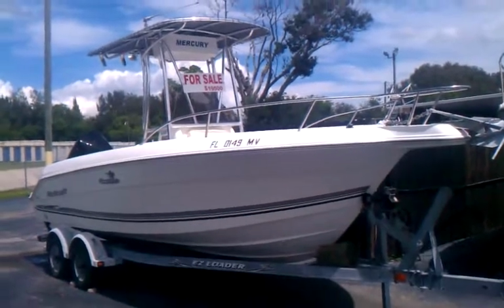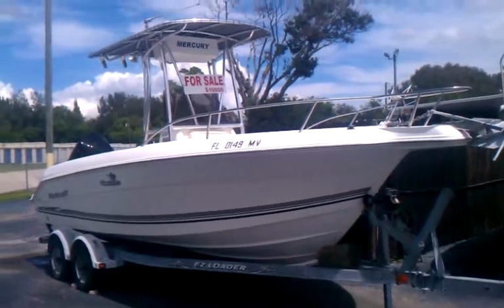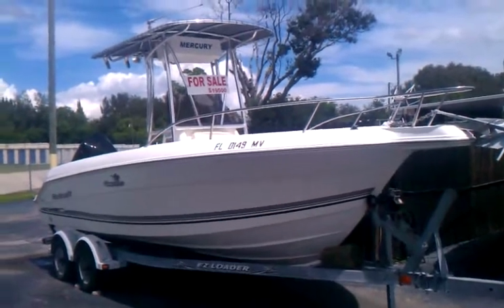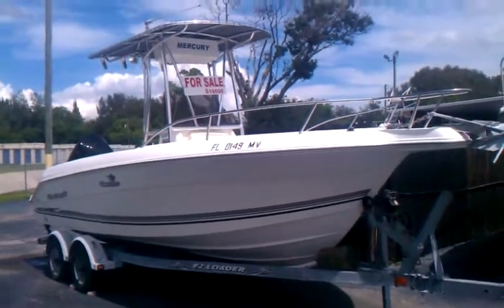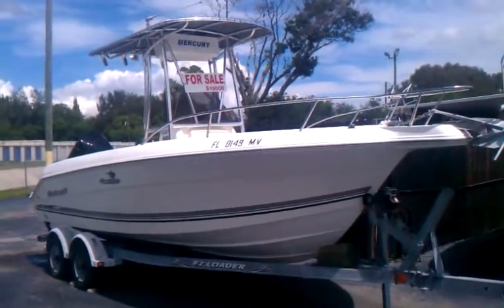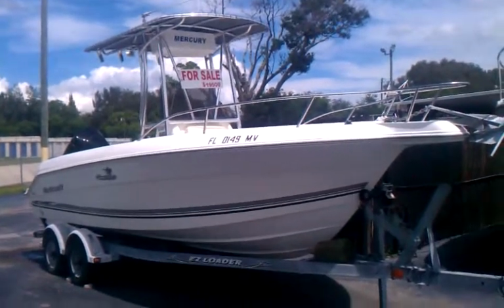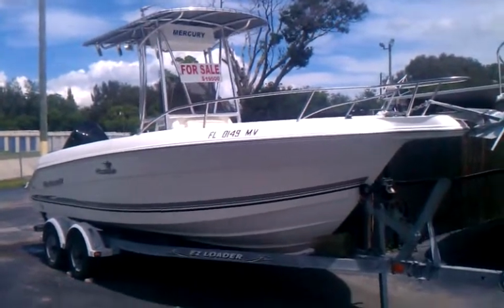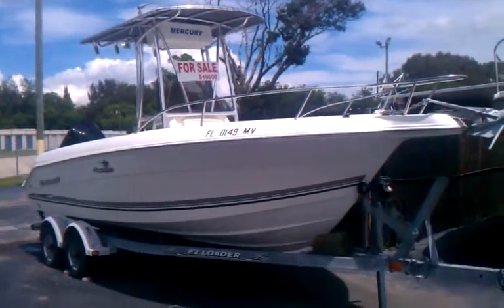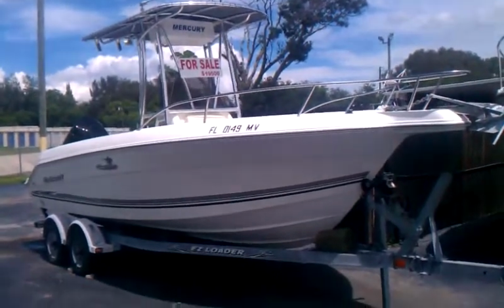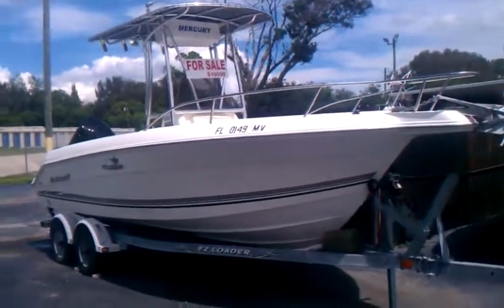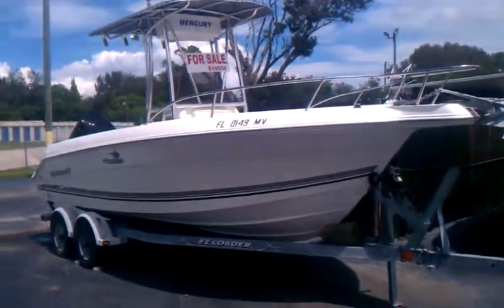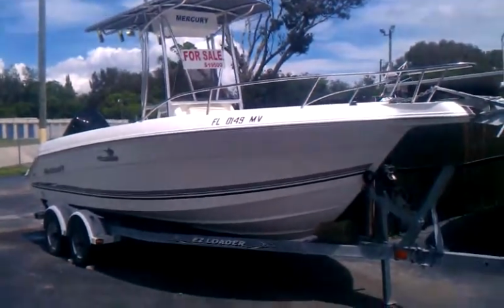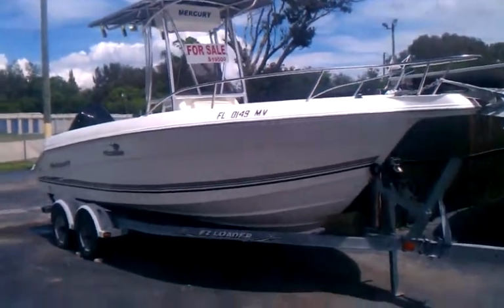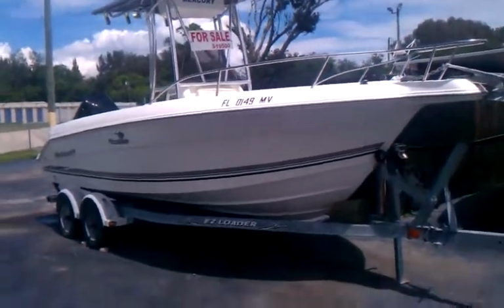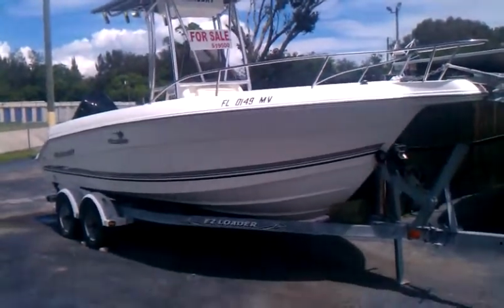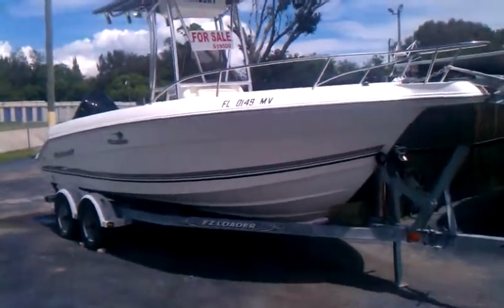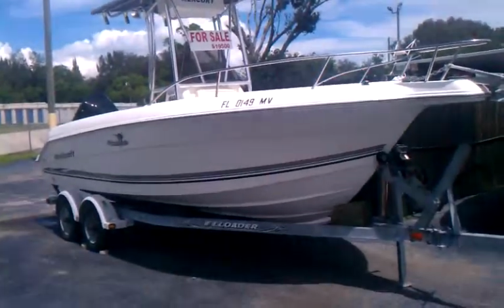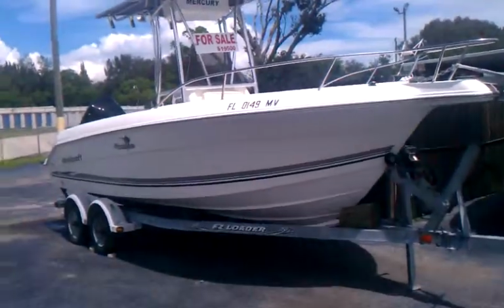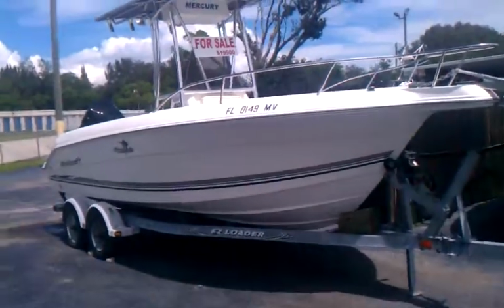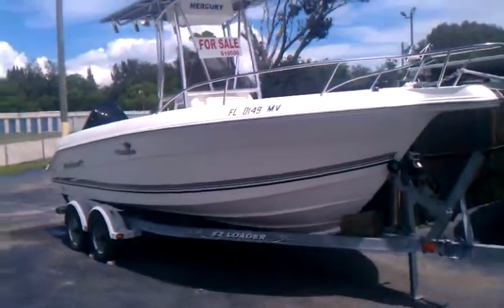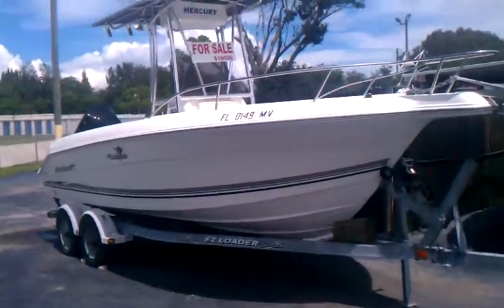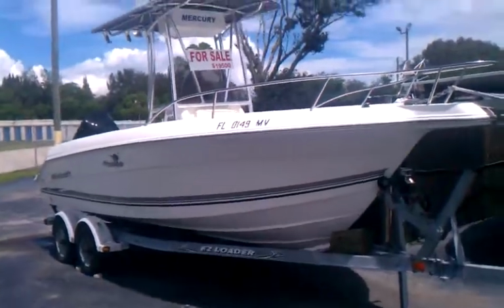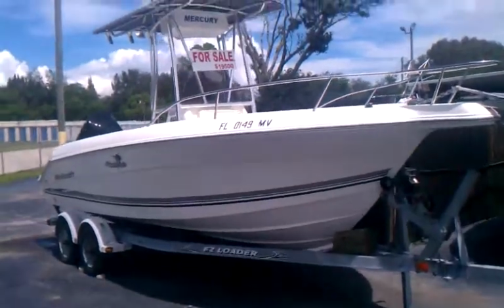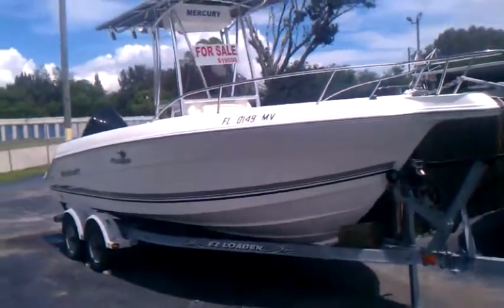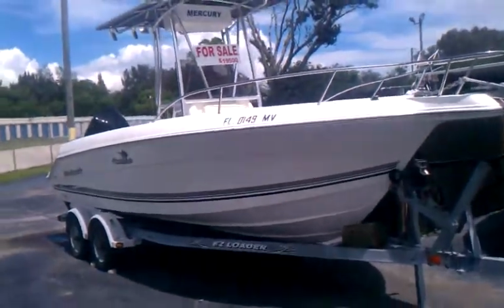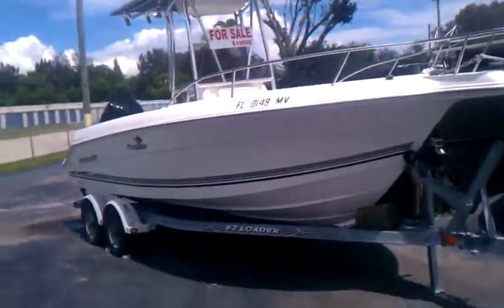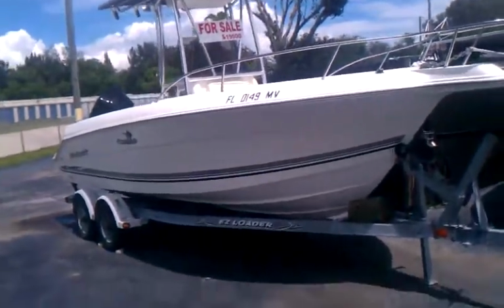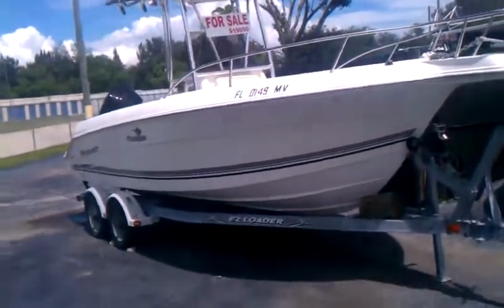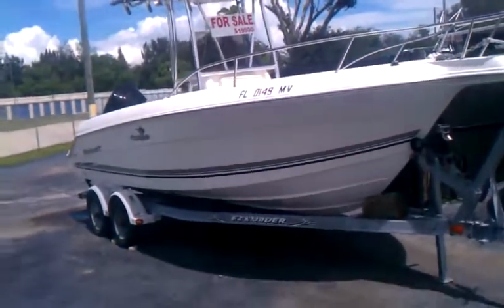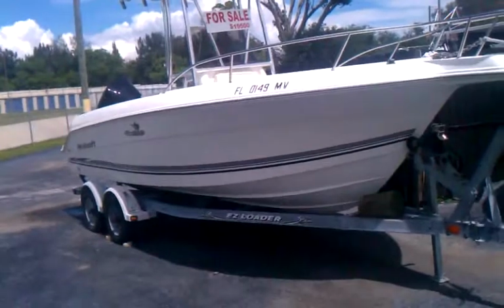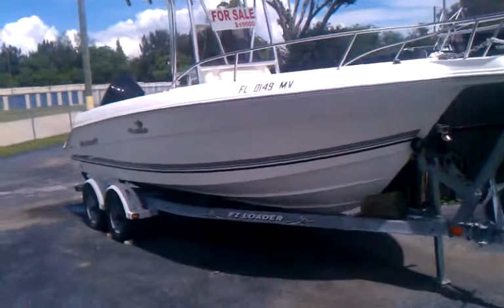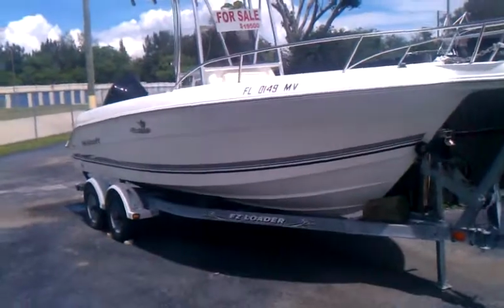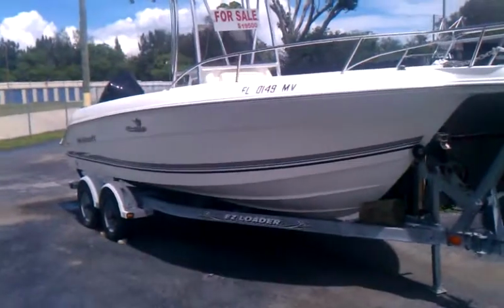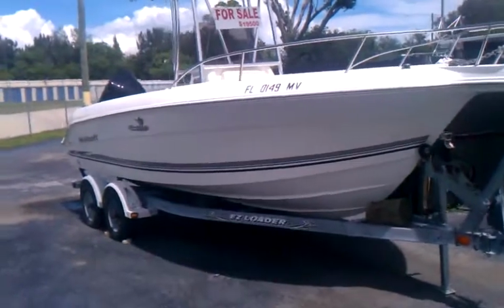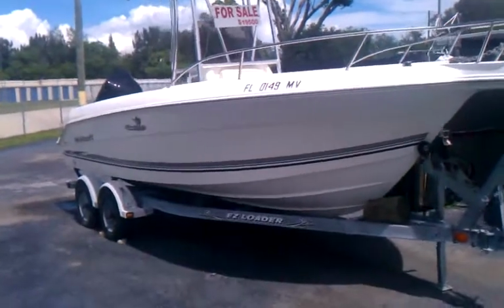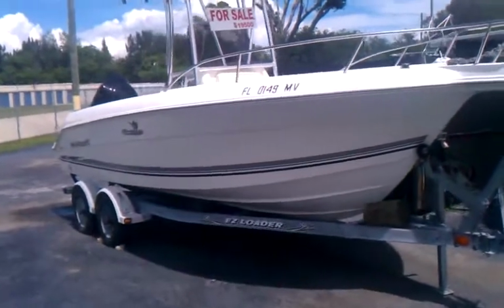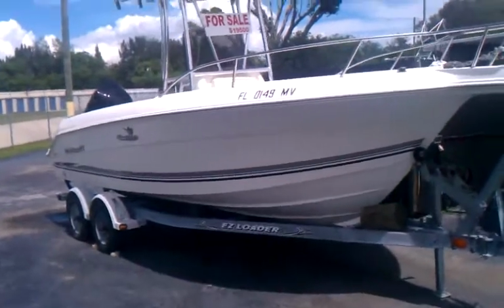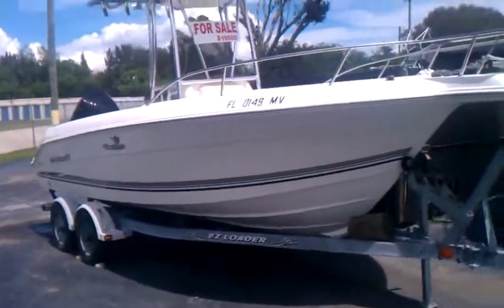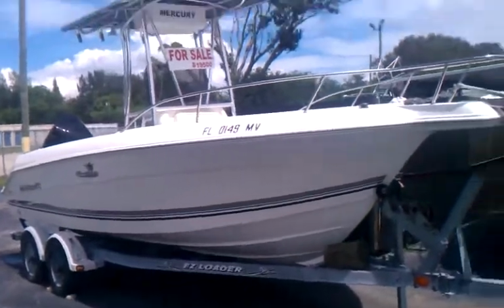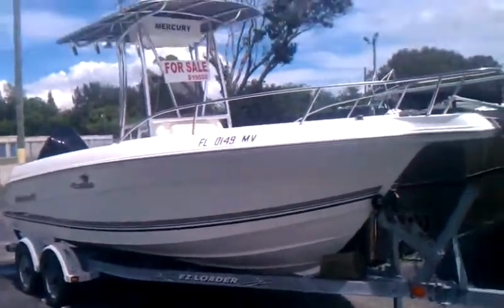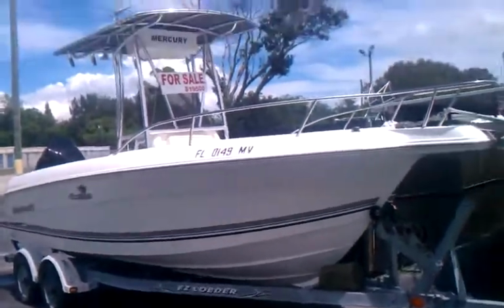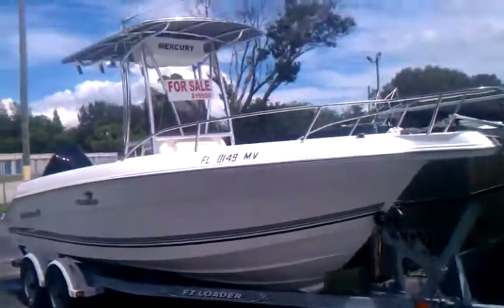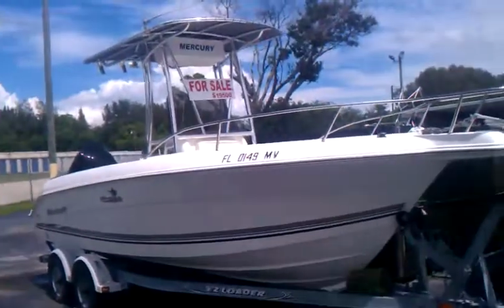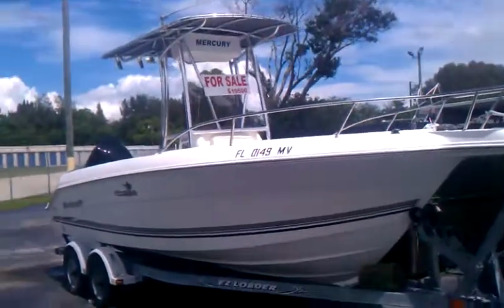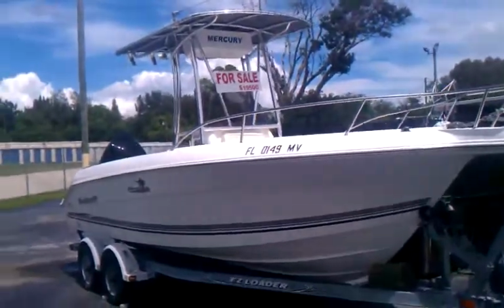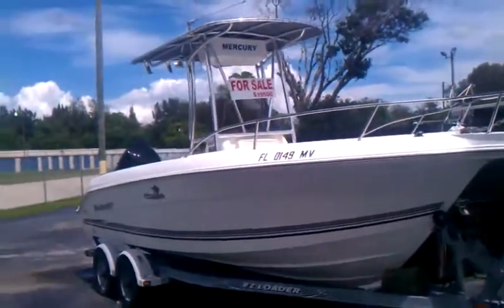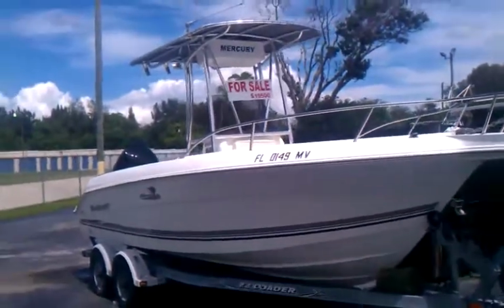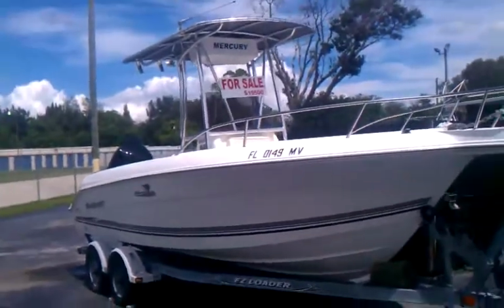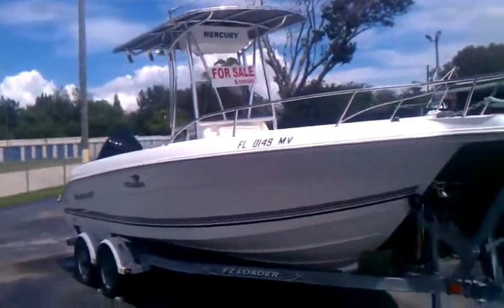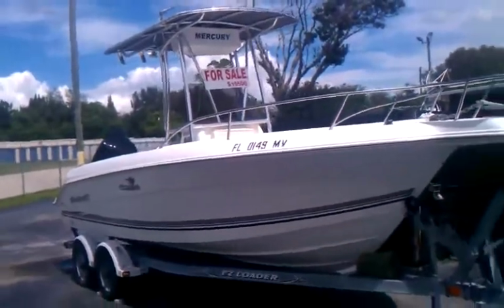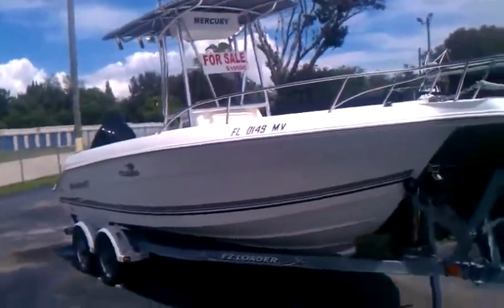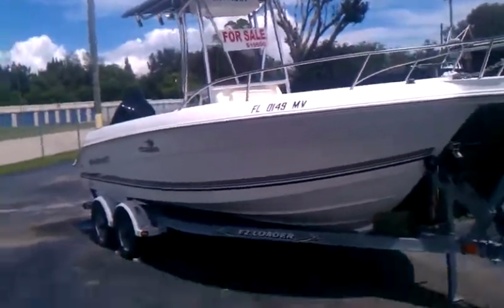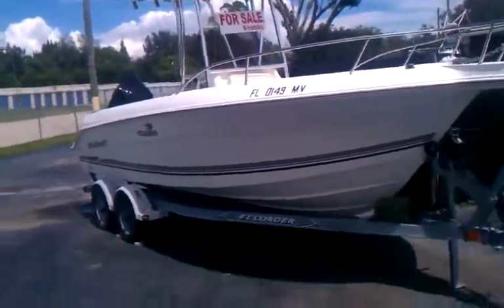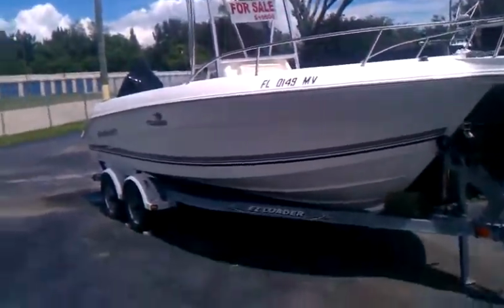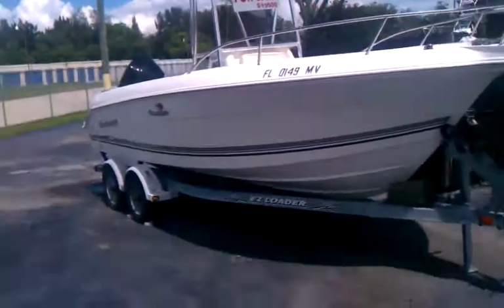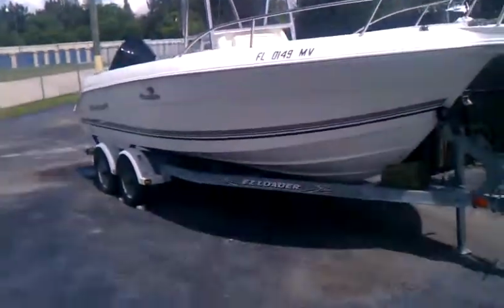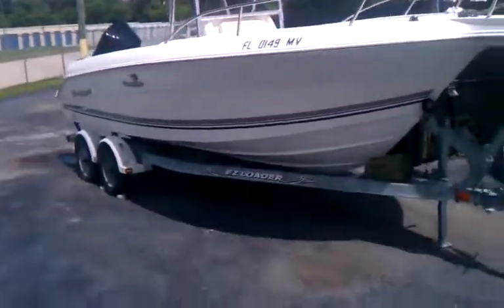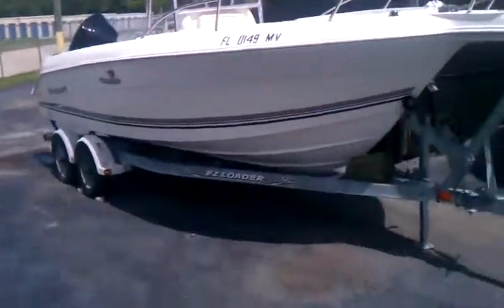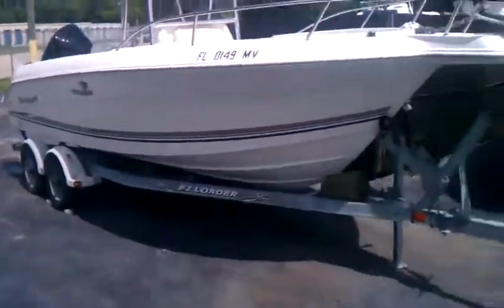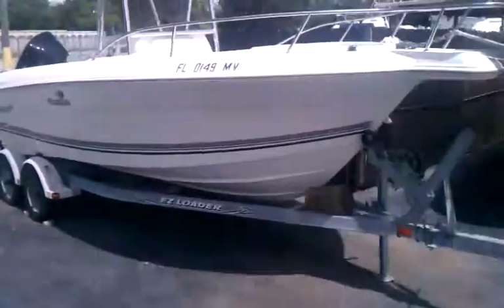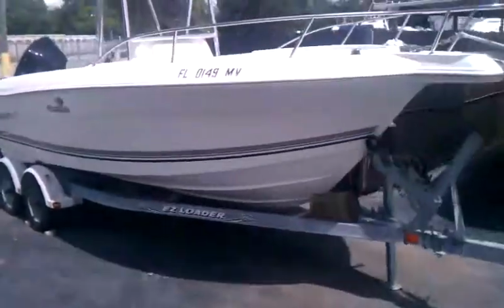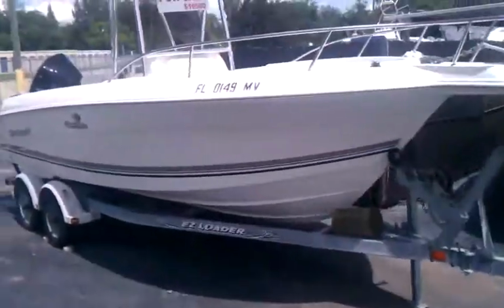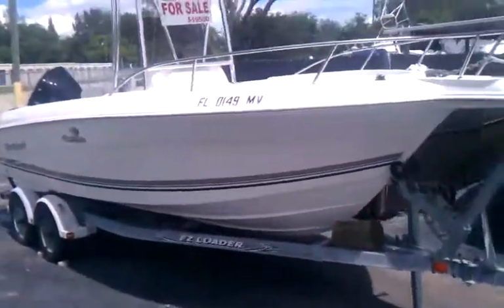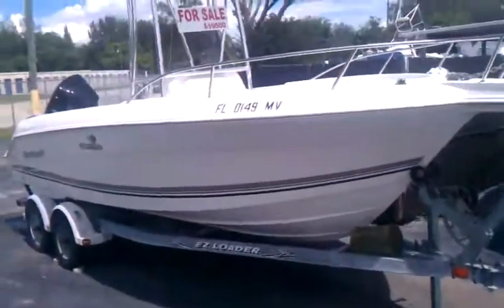2003 Wellcraft 210 Tournament Edition with an '06 OptiMax 225, asking $19.9. Nice clean boat.